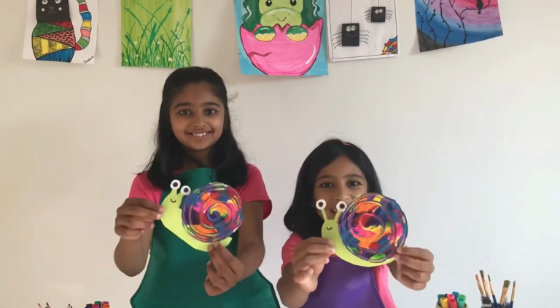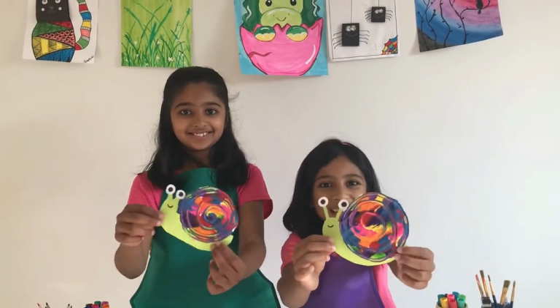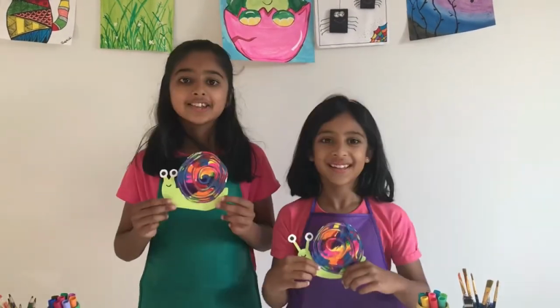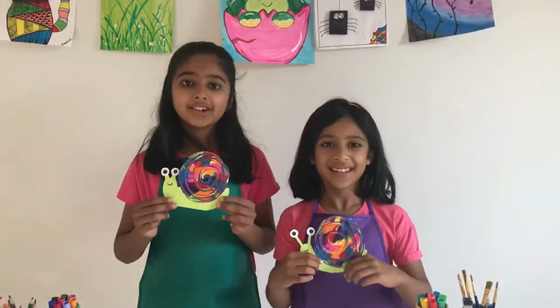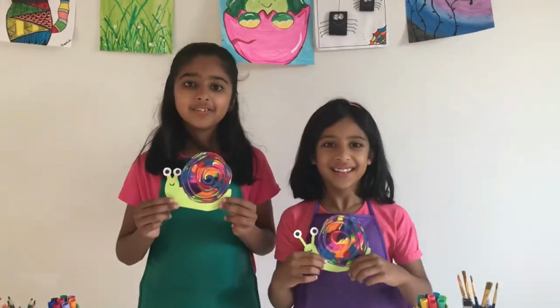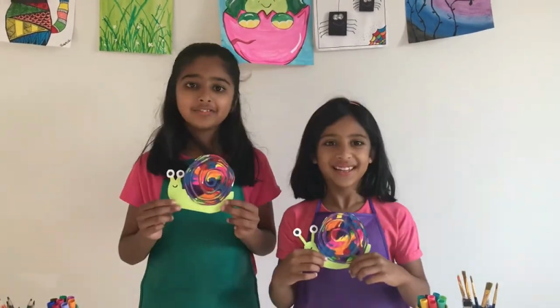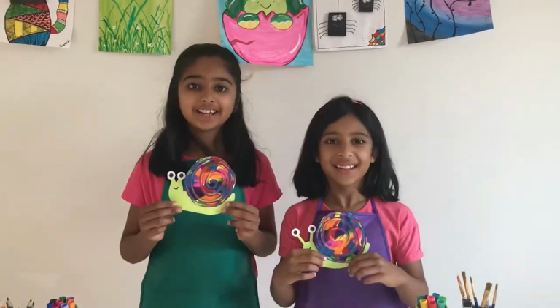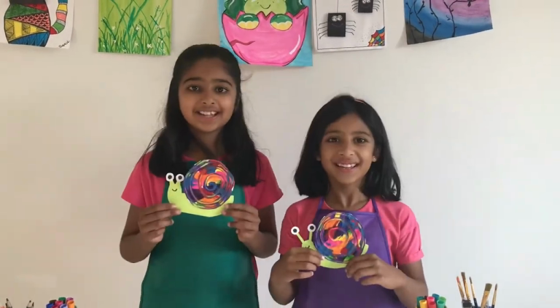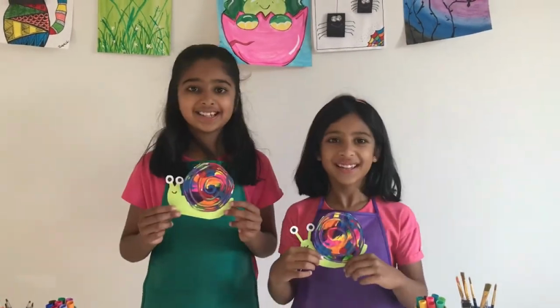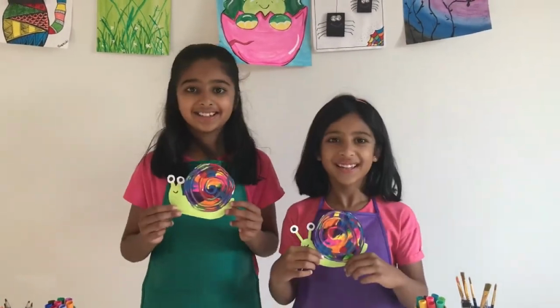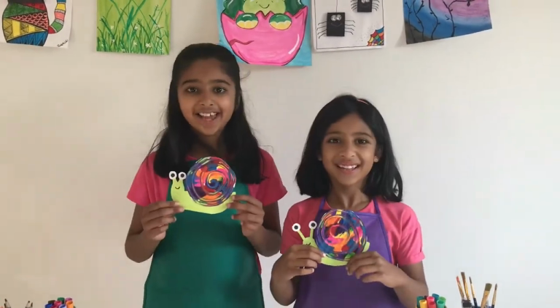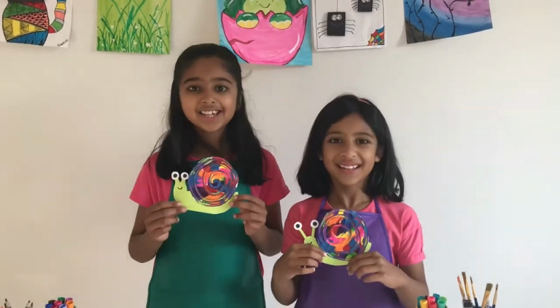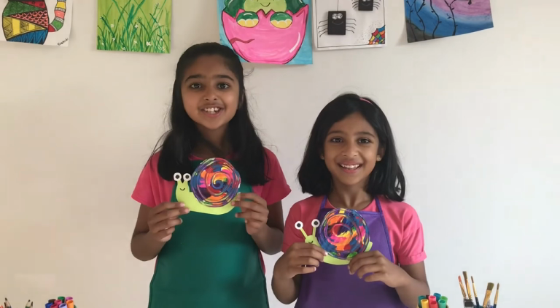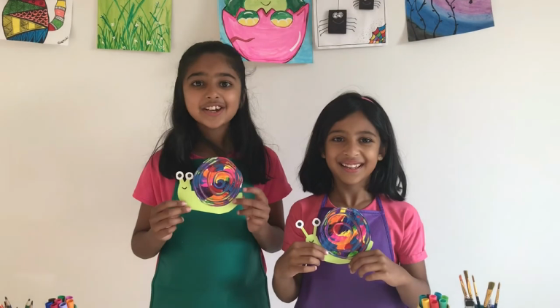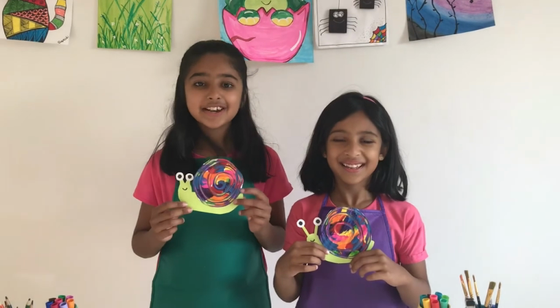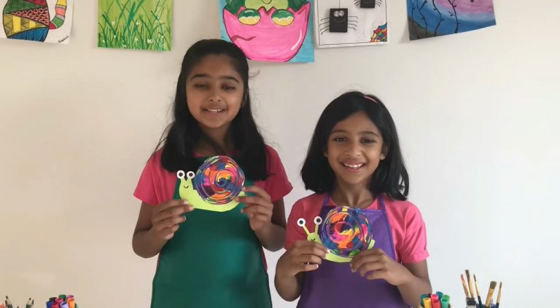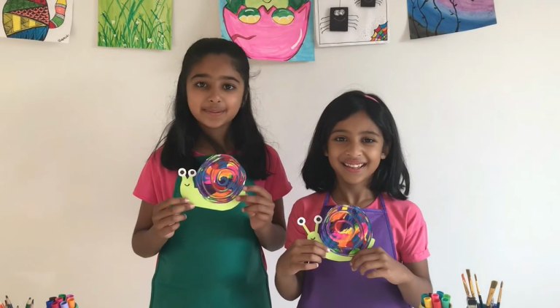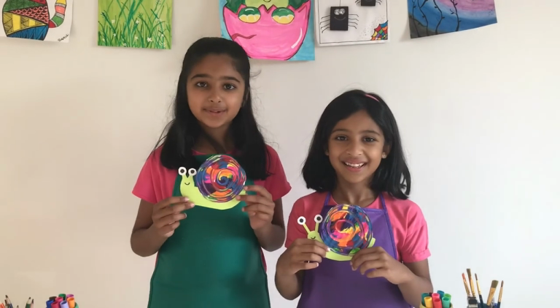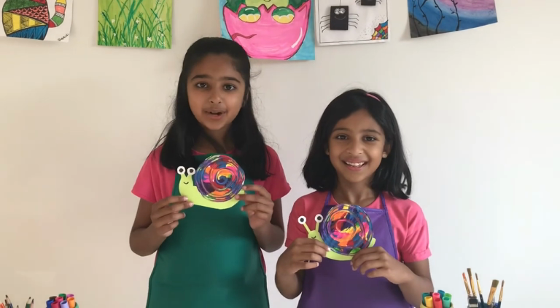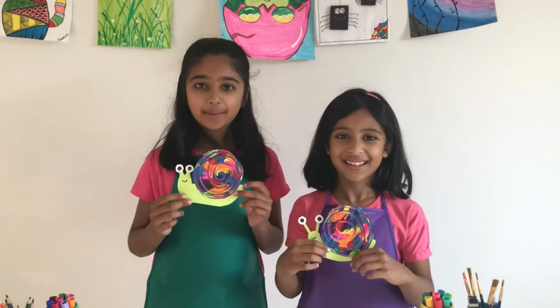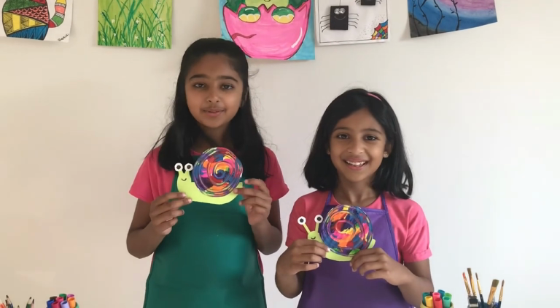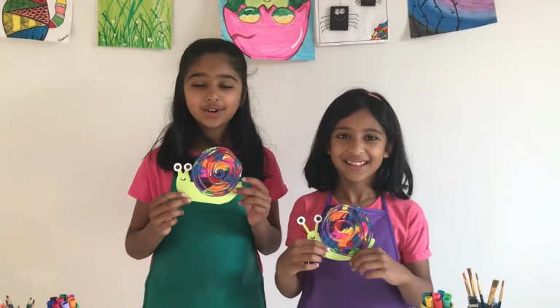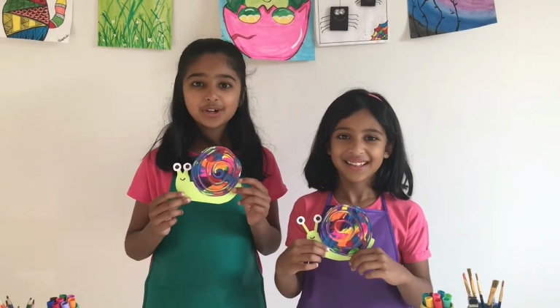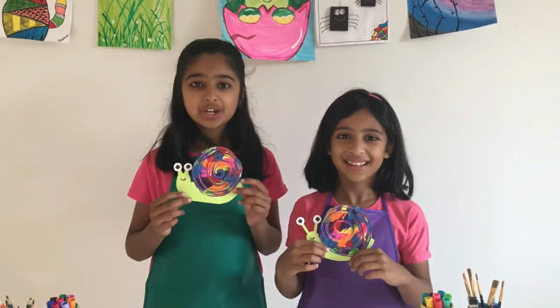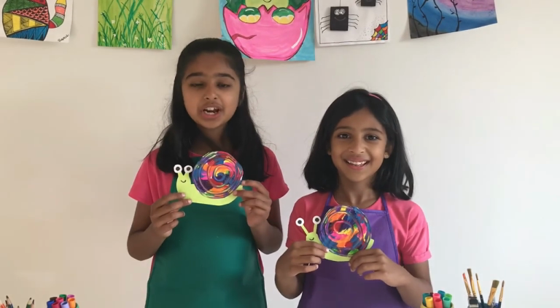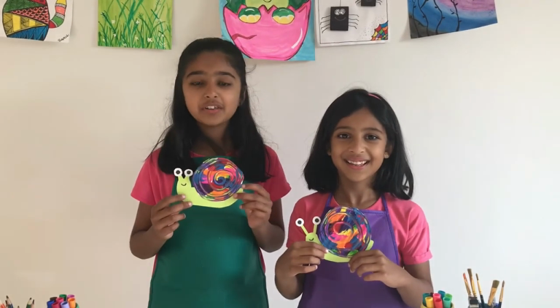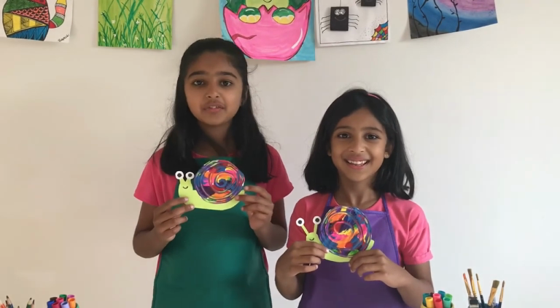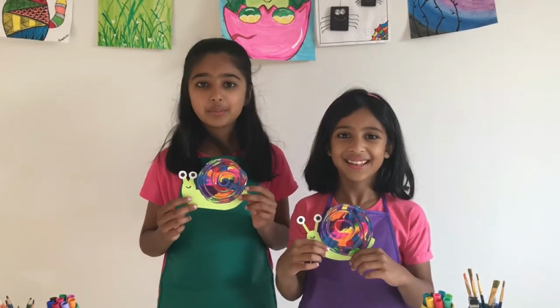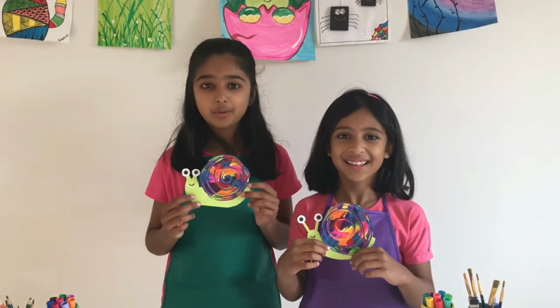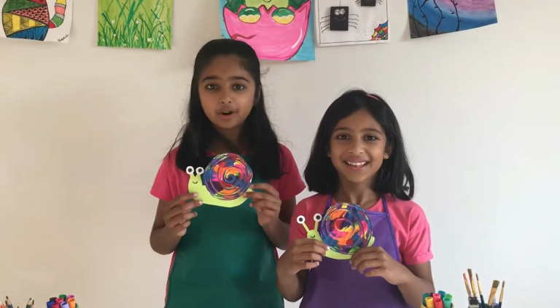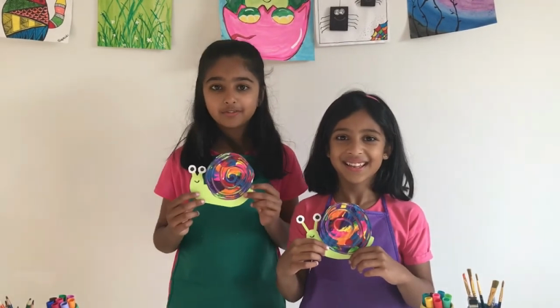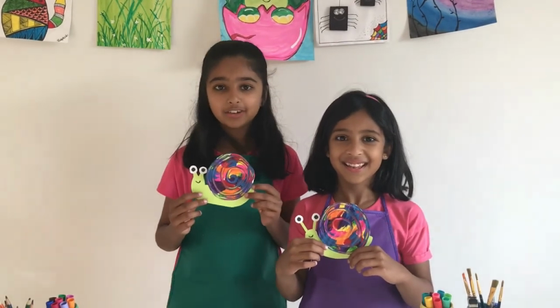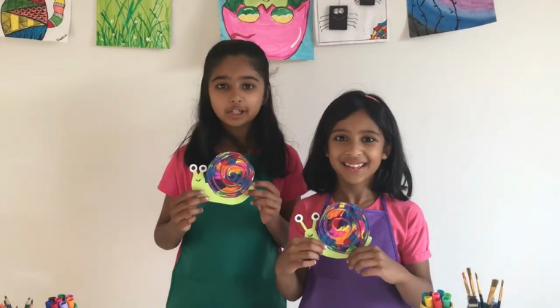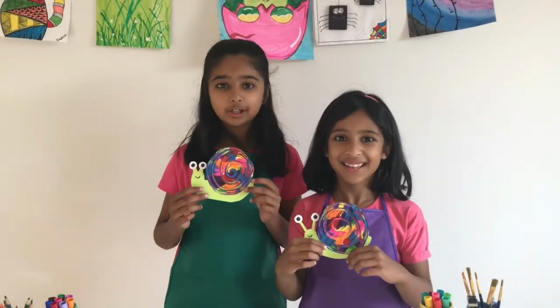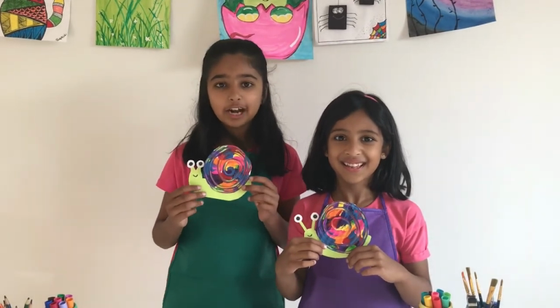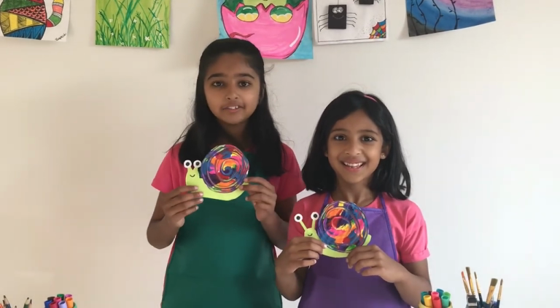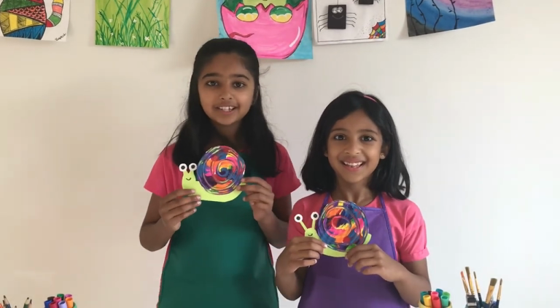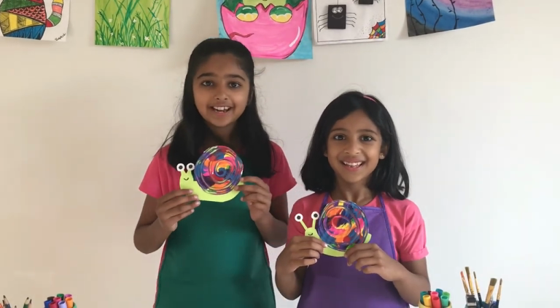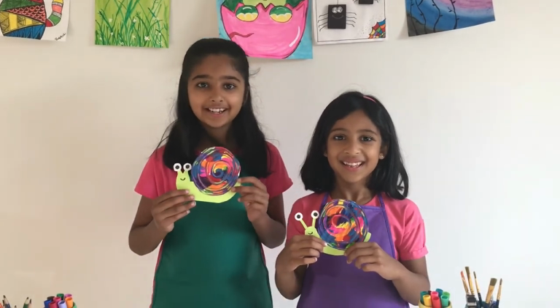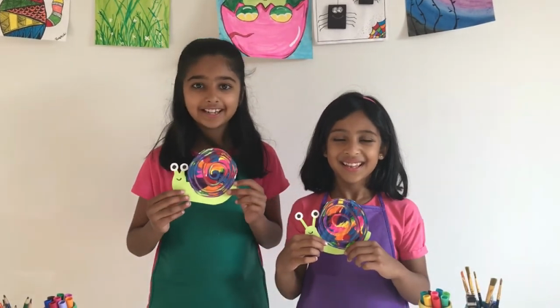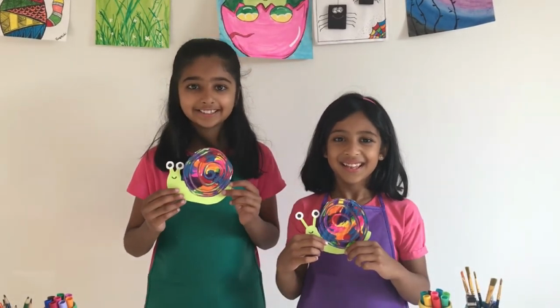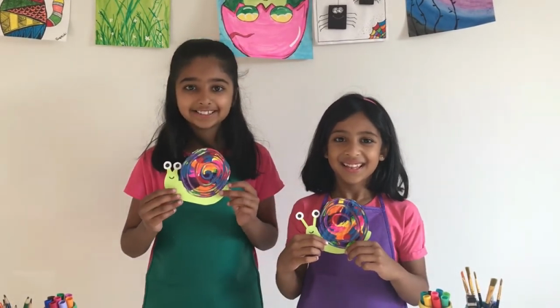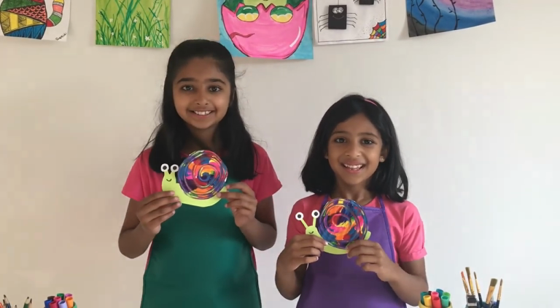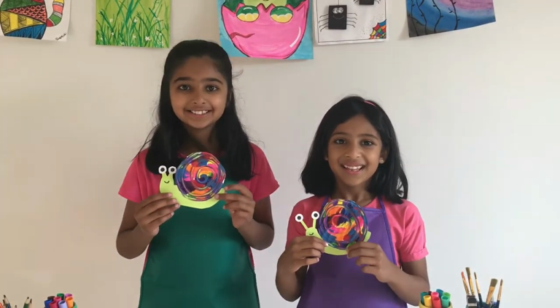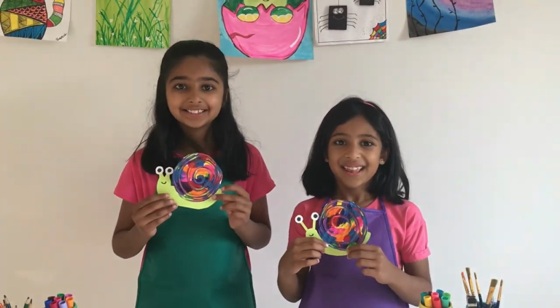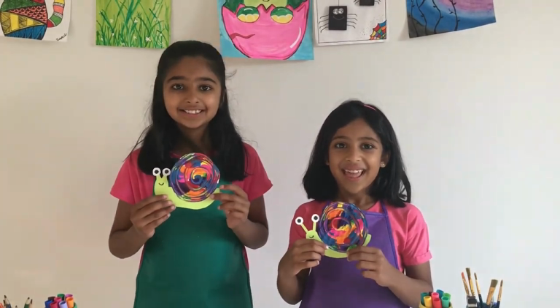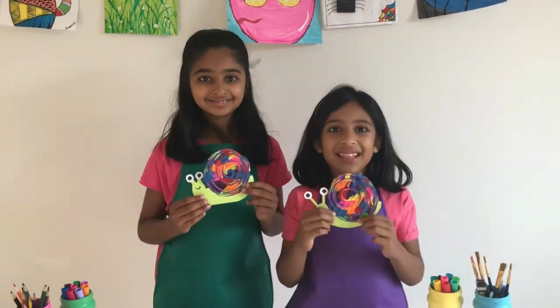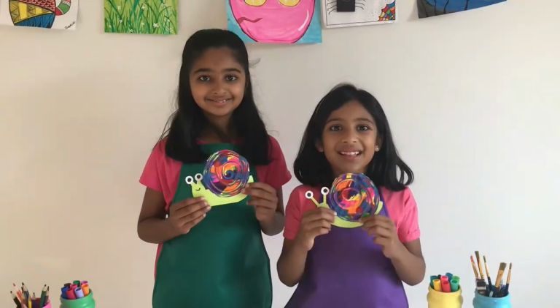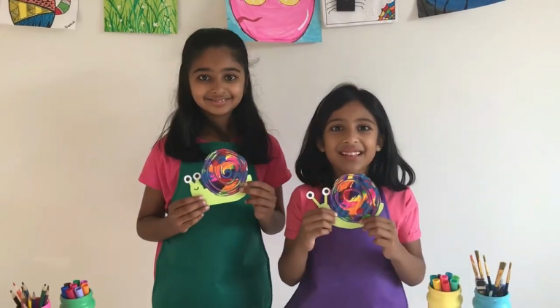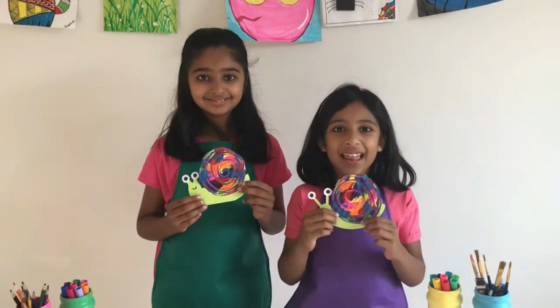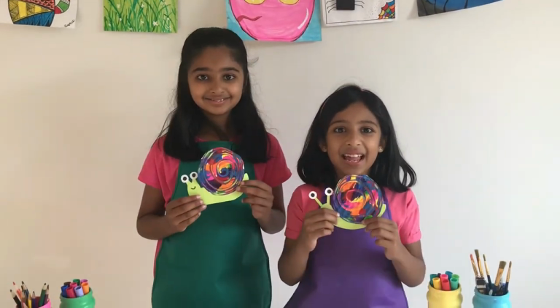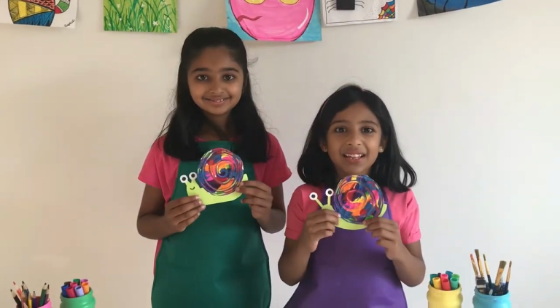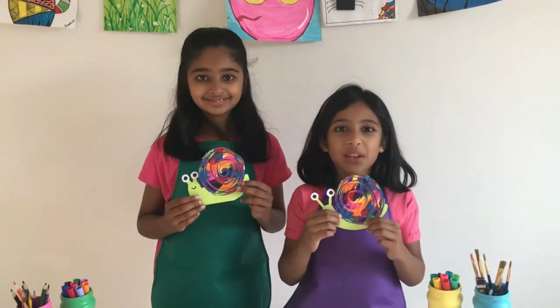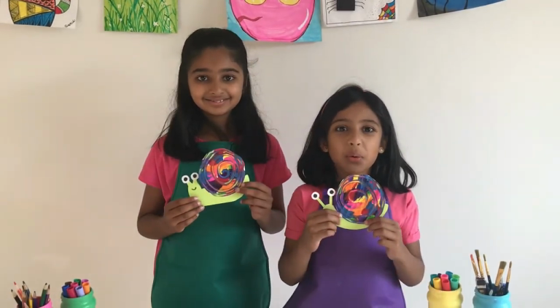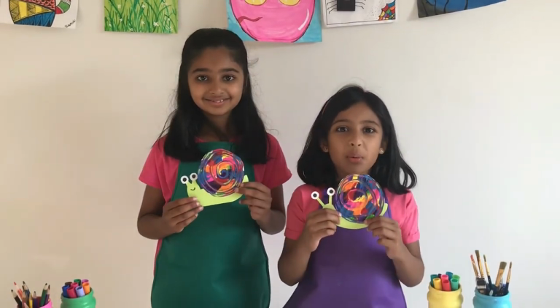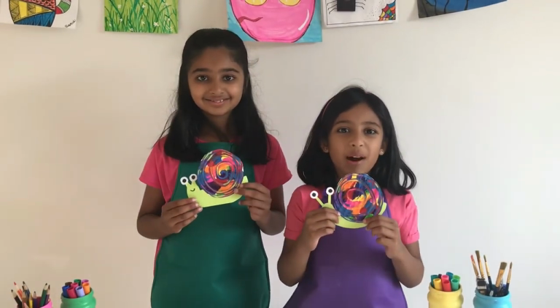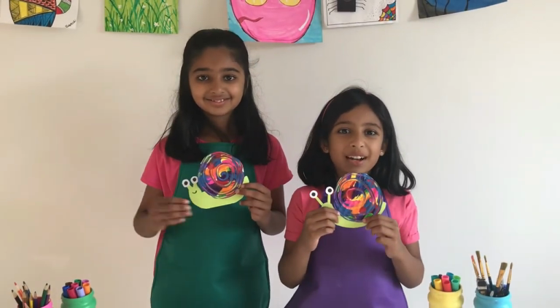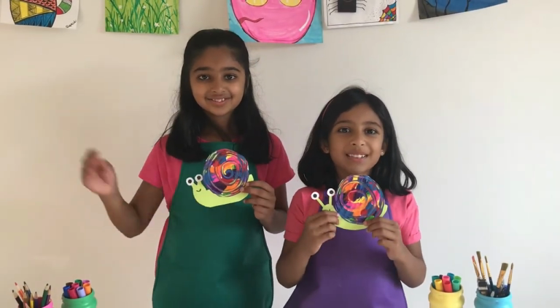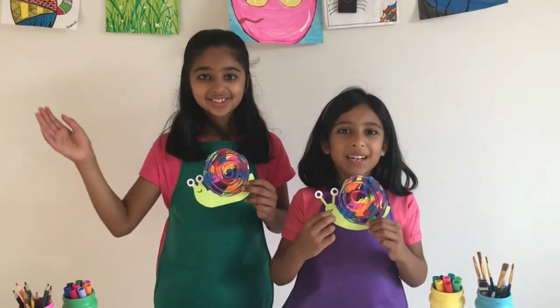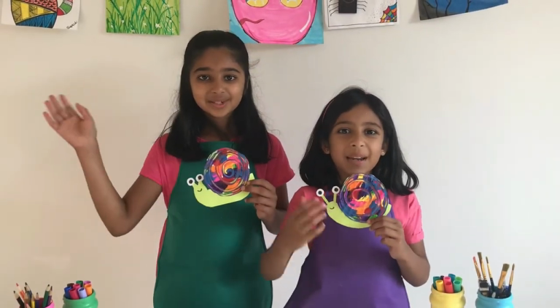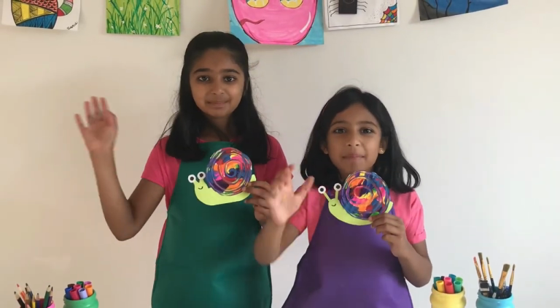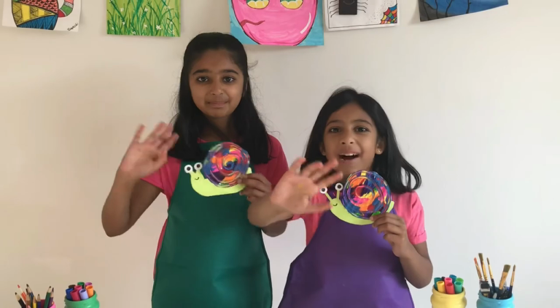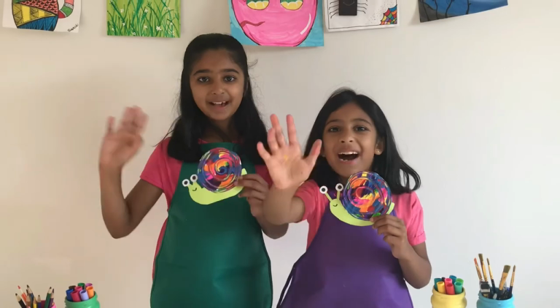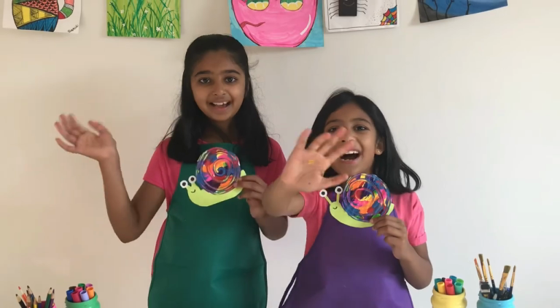Don't forget to like, share, and subscribe to our channel for more fun craft ideas. Thanks for watching! Bye!